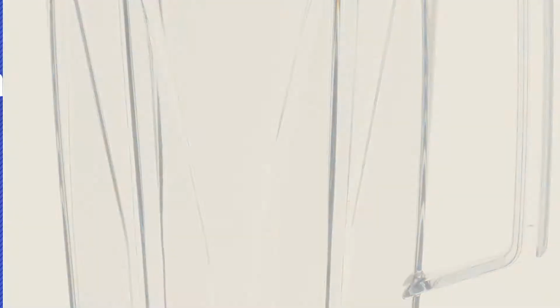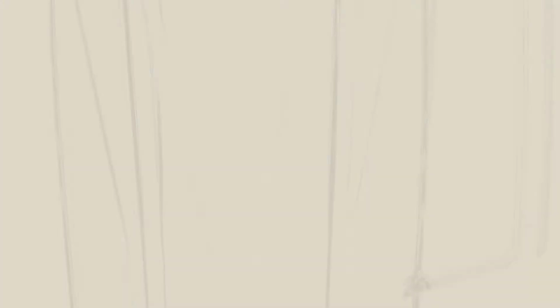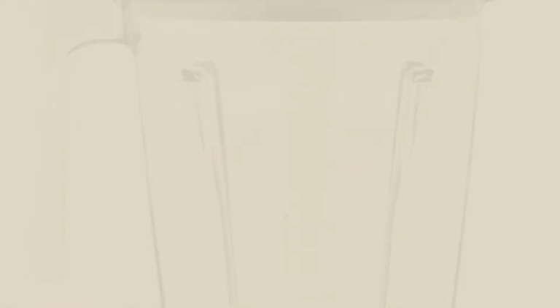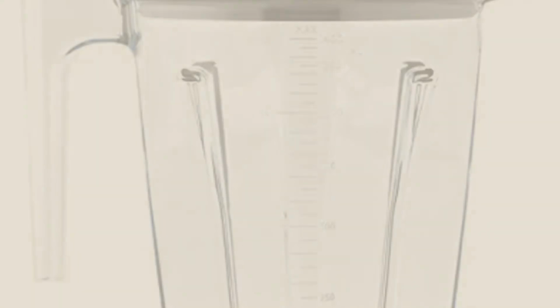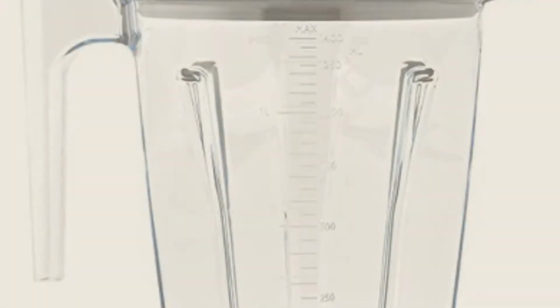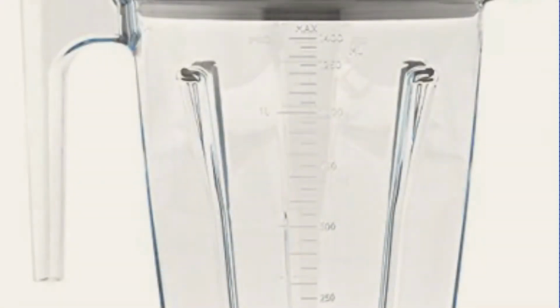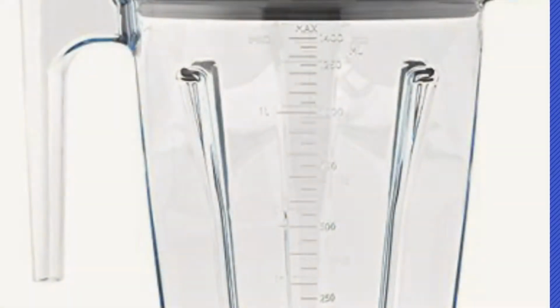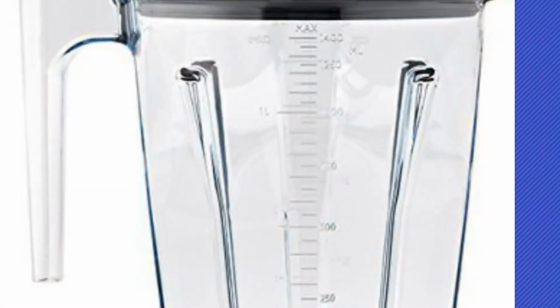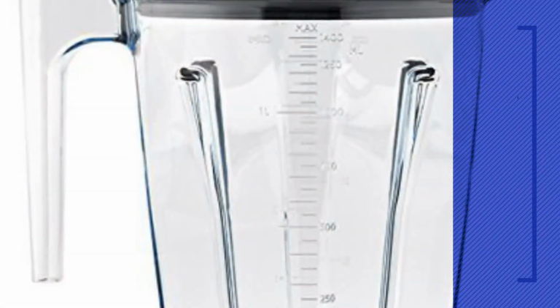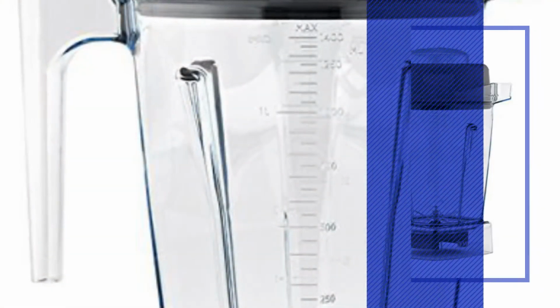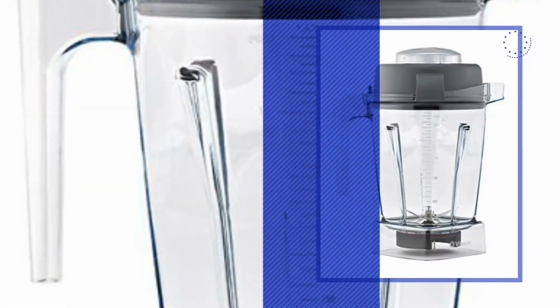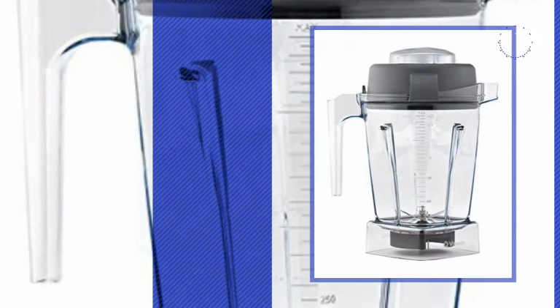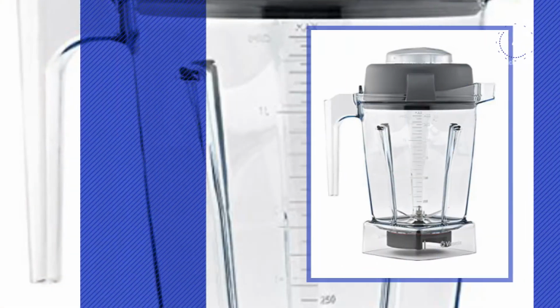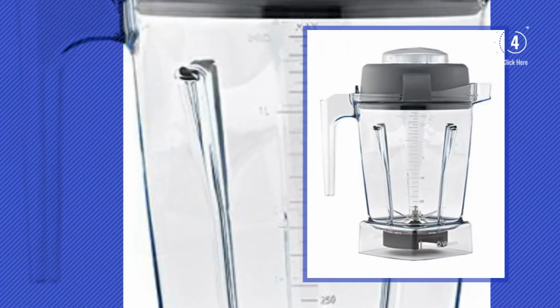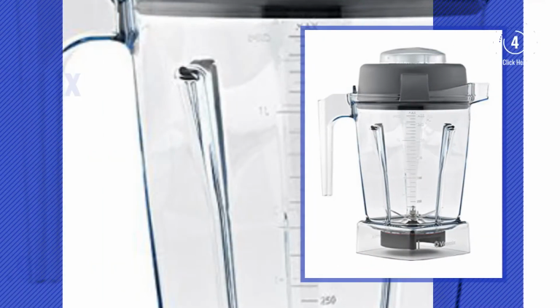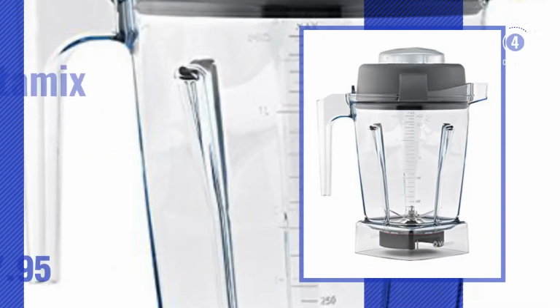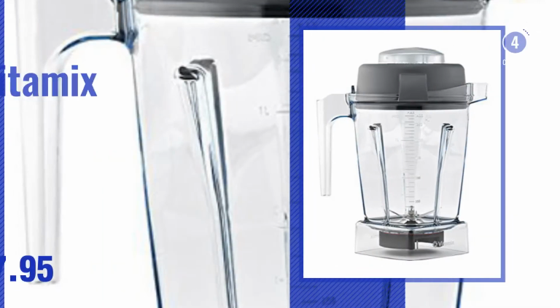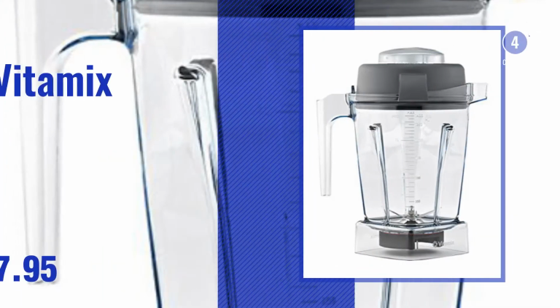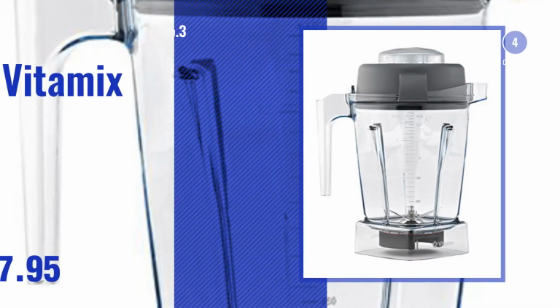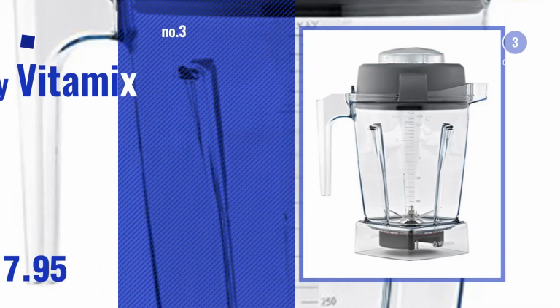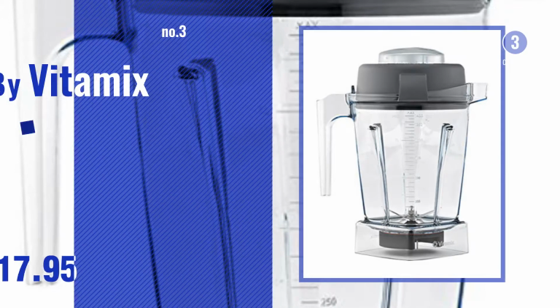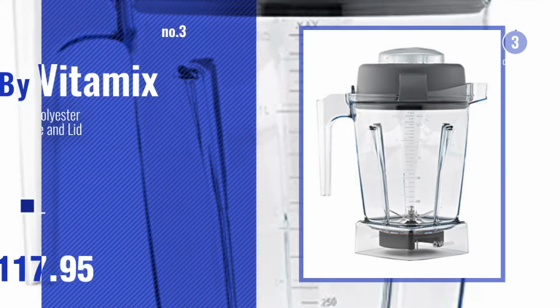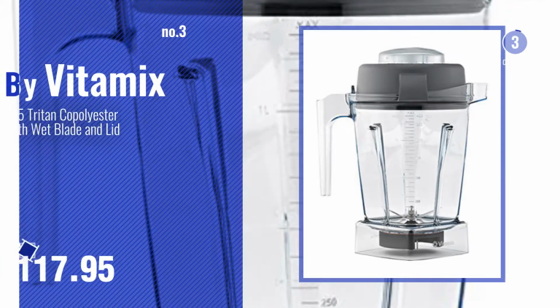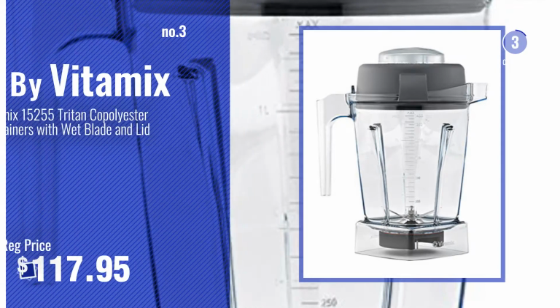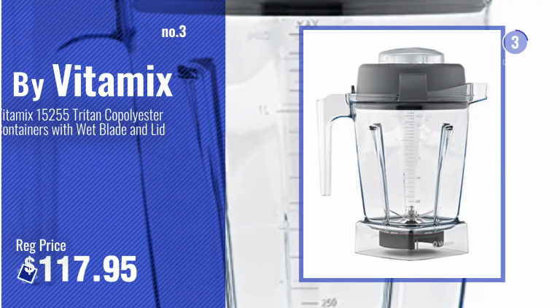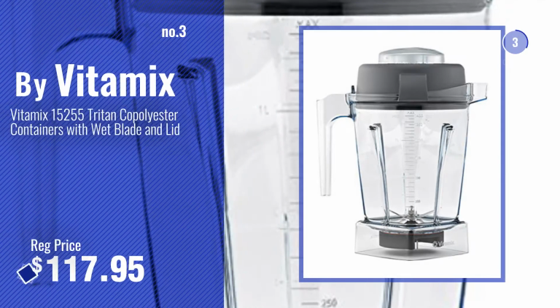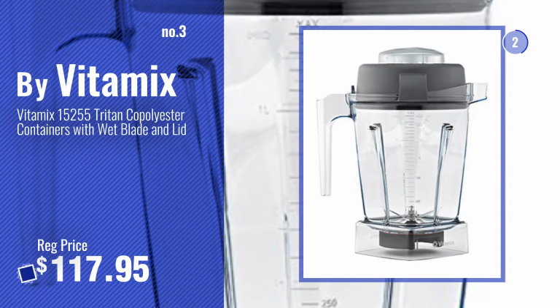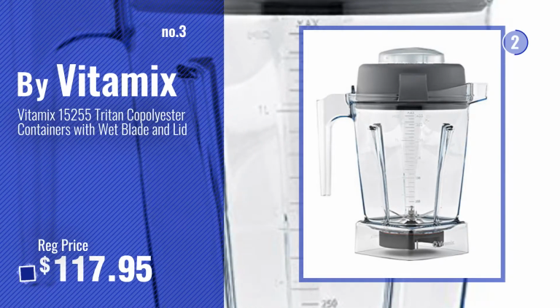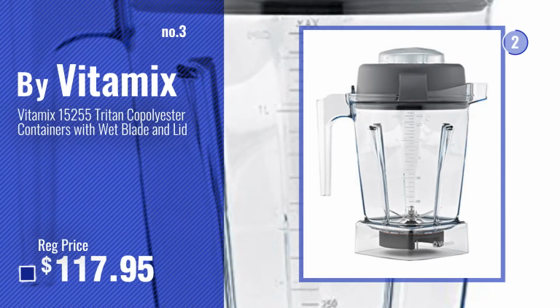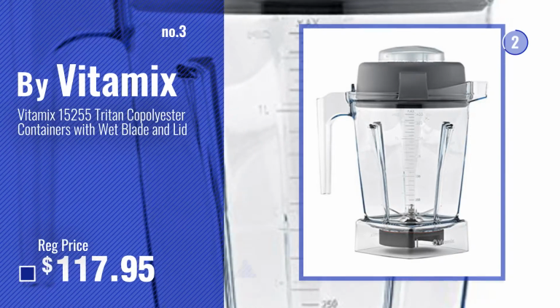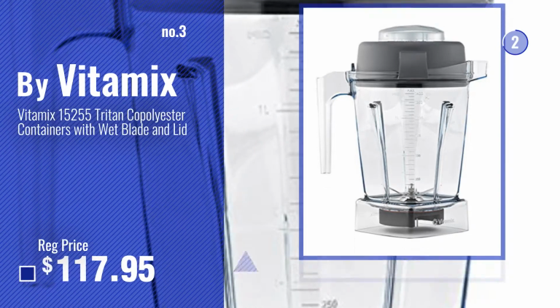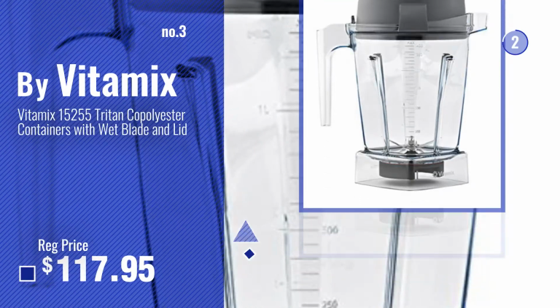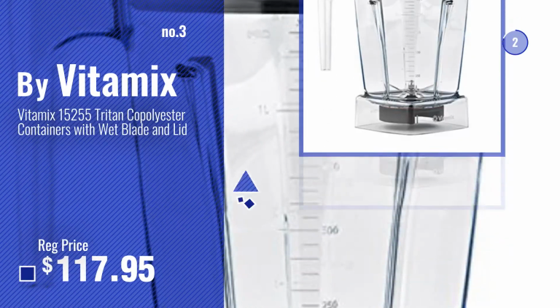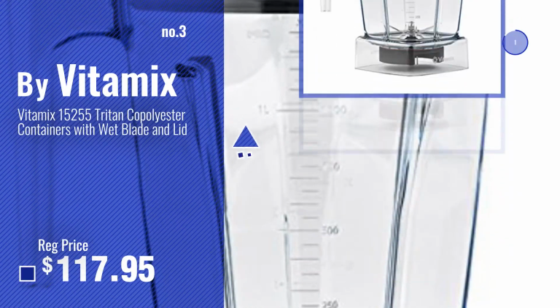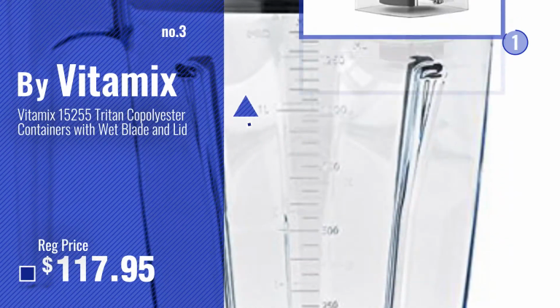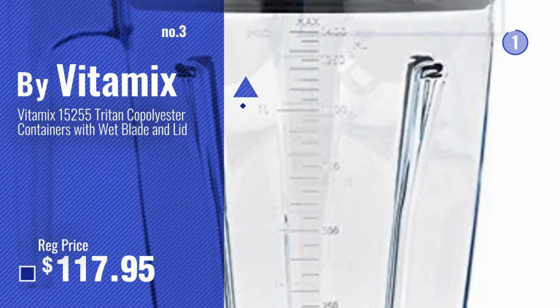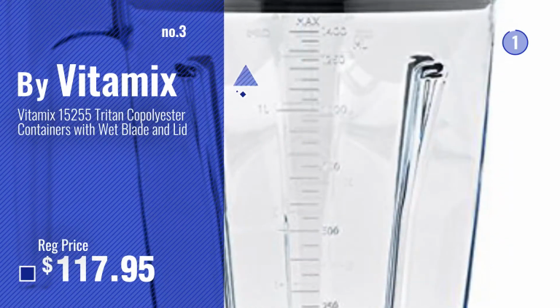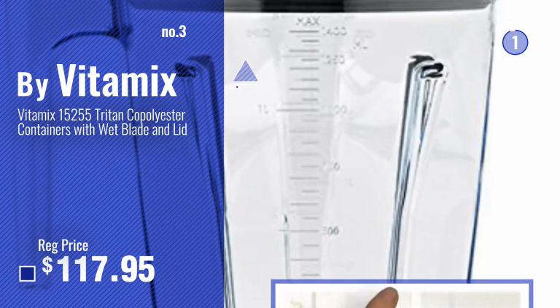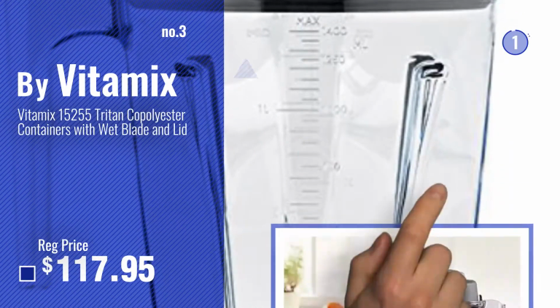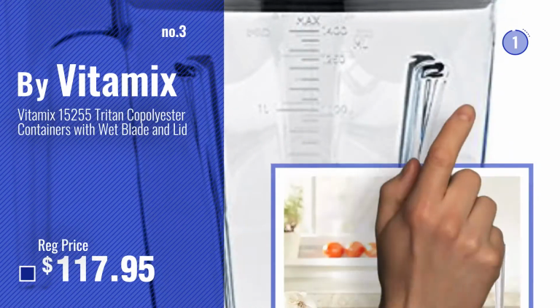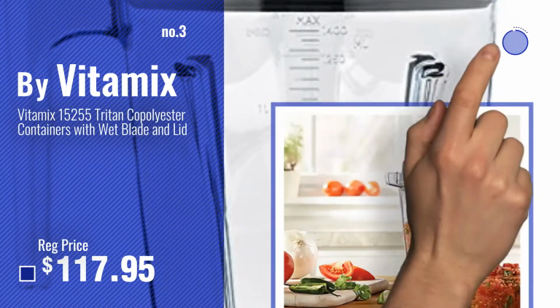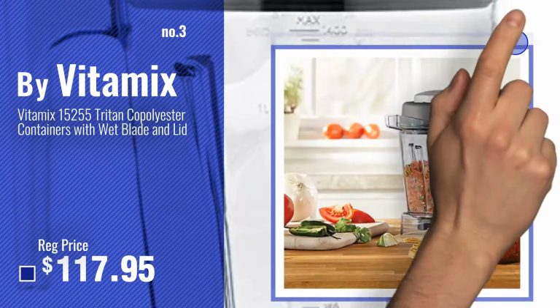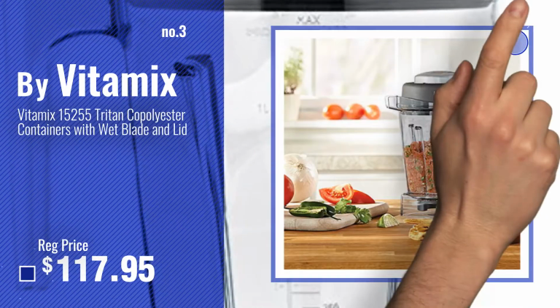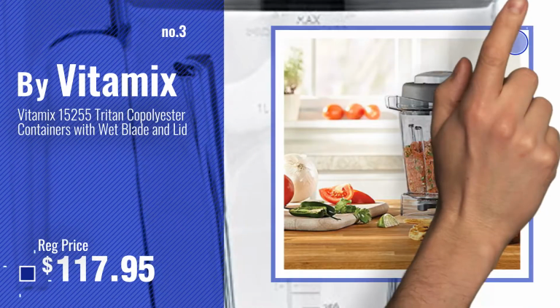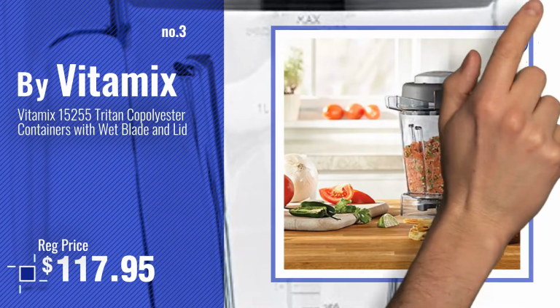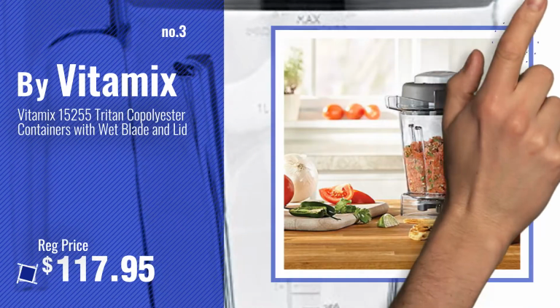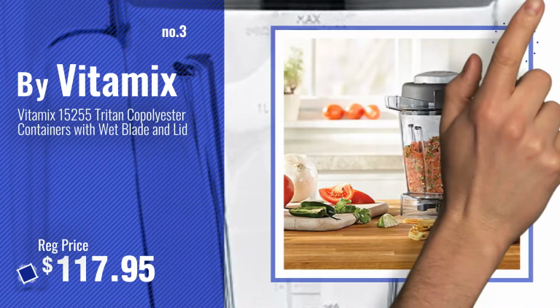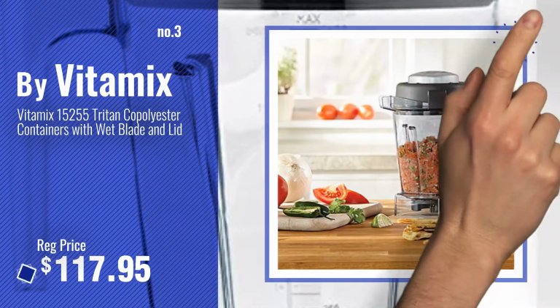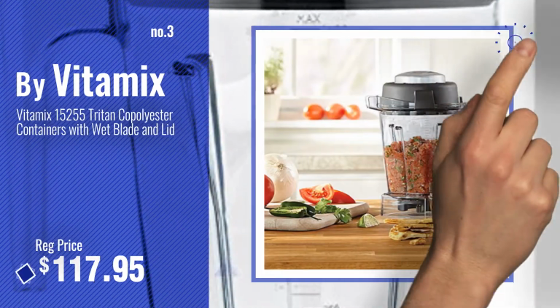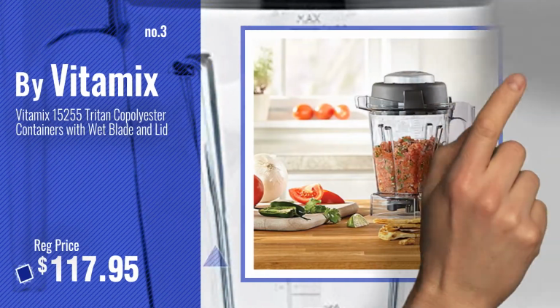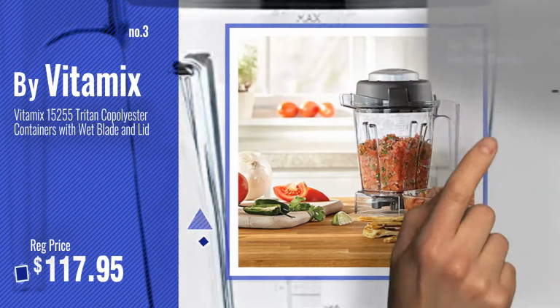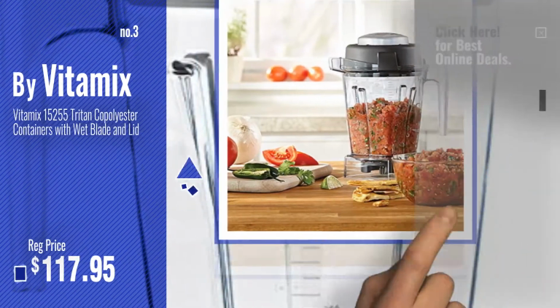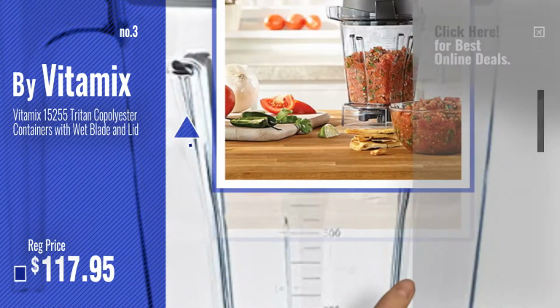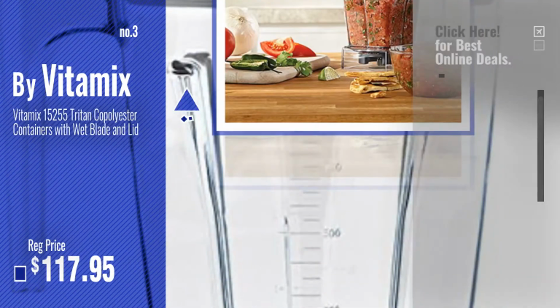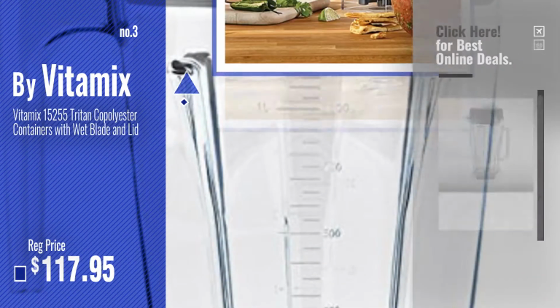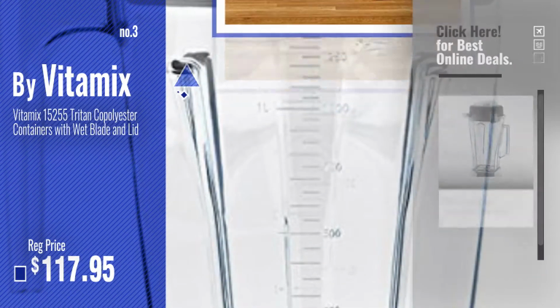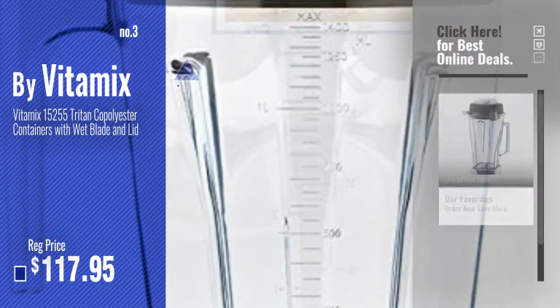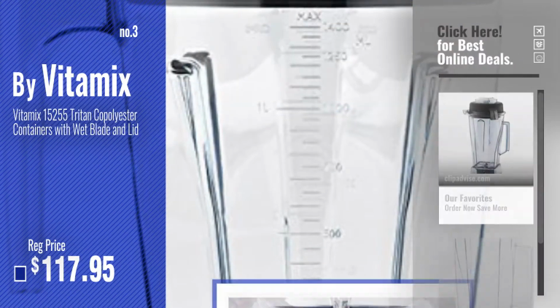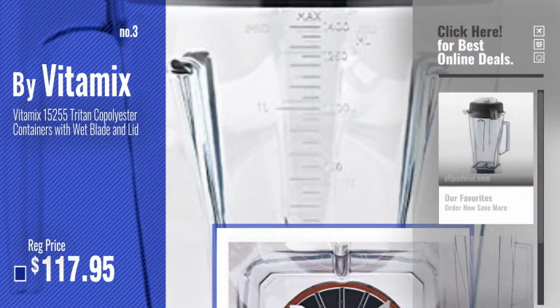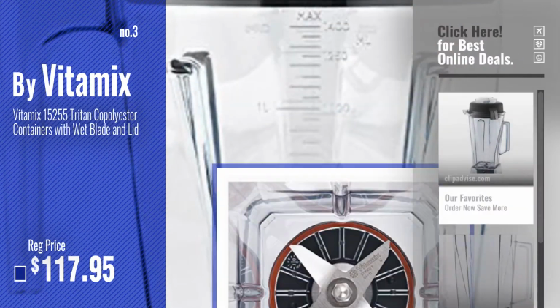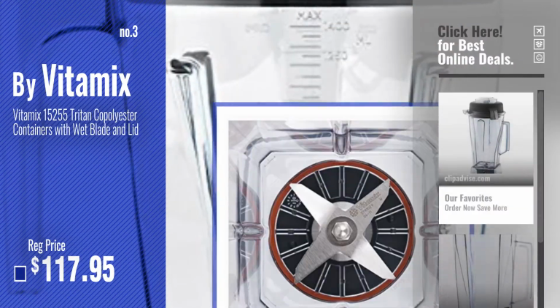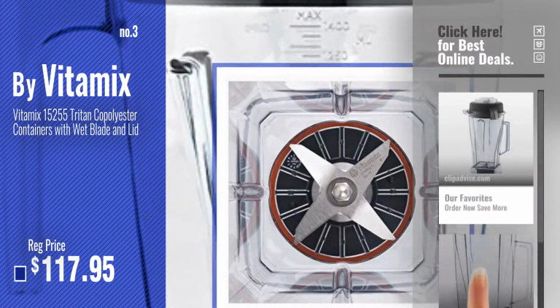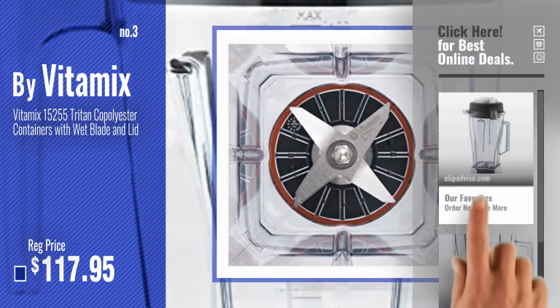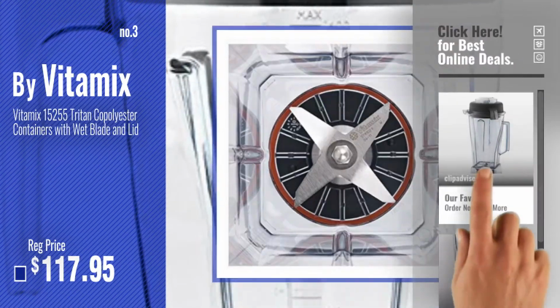Number 3. For more info and real-time deals, just click this circle and get your favorite items.